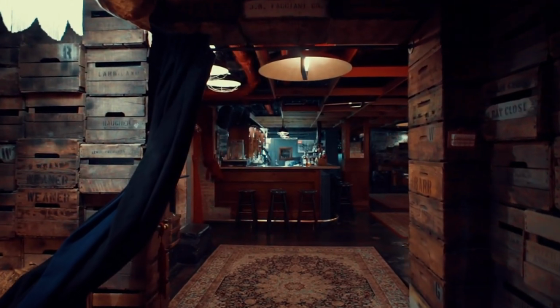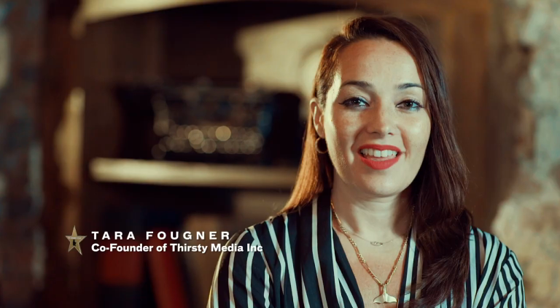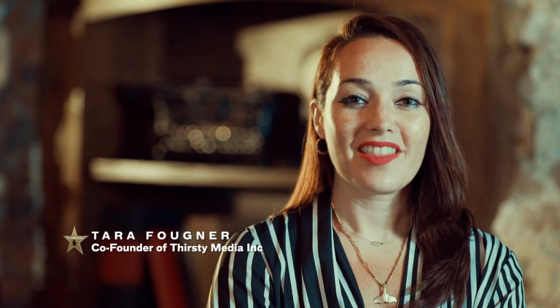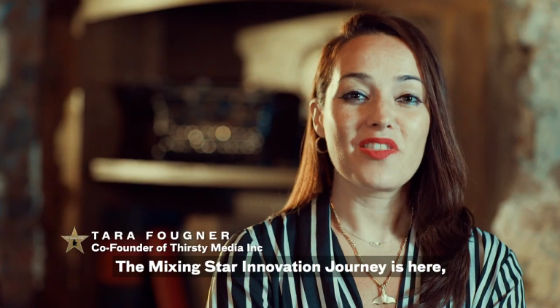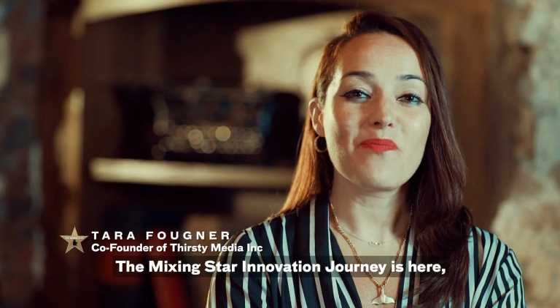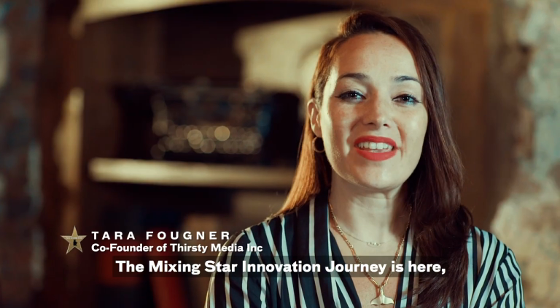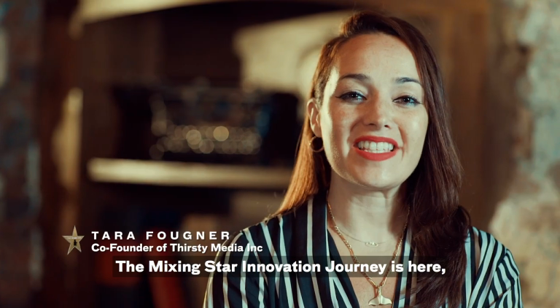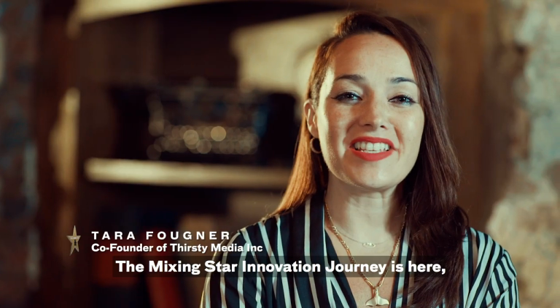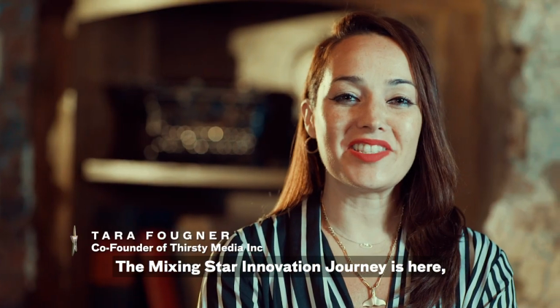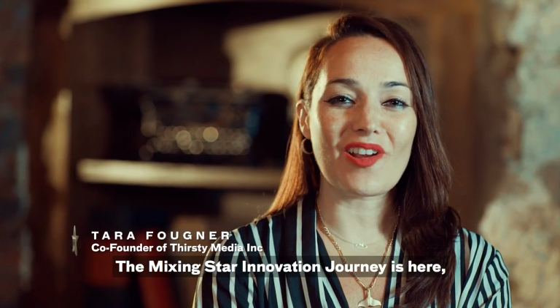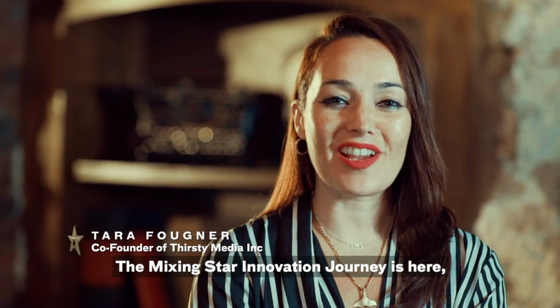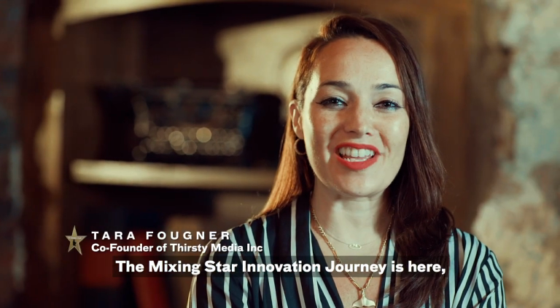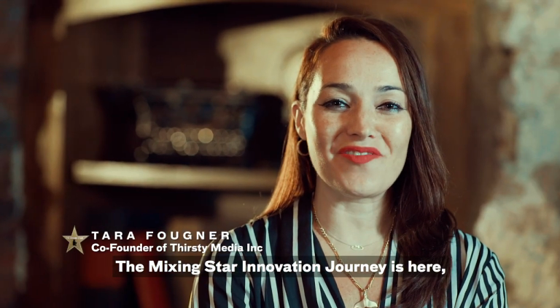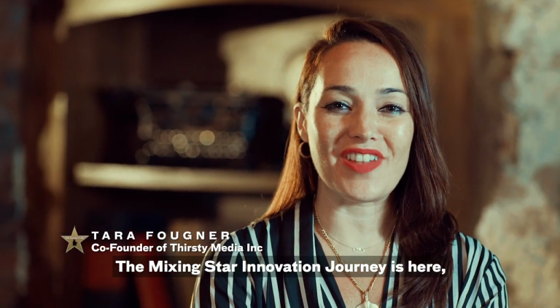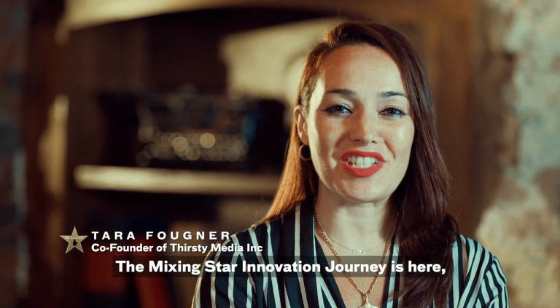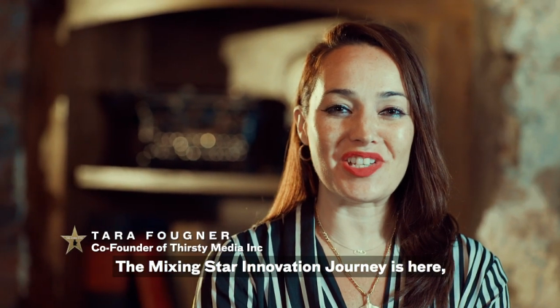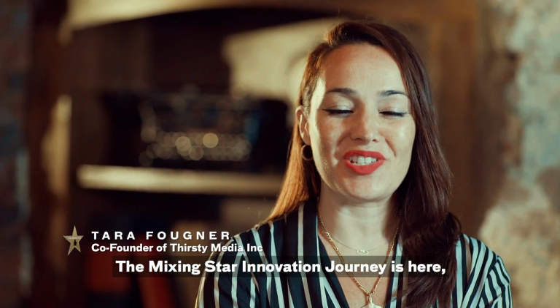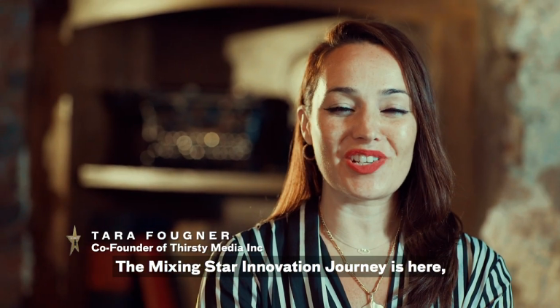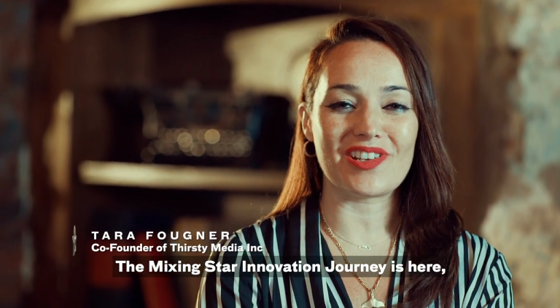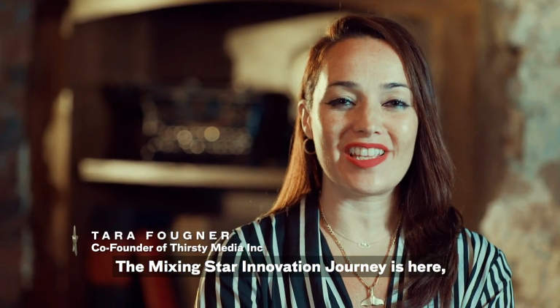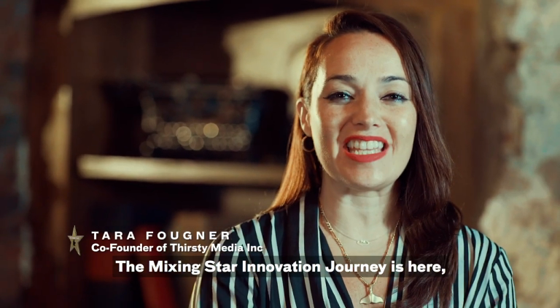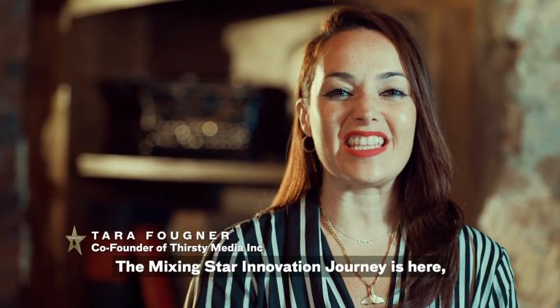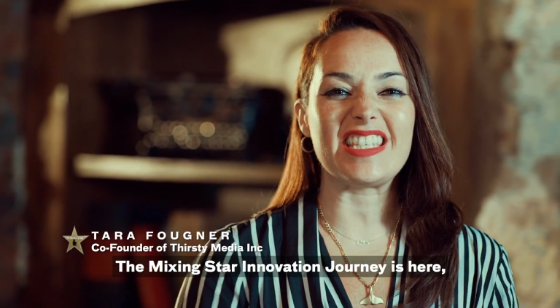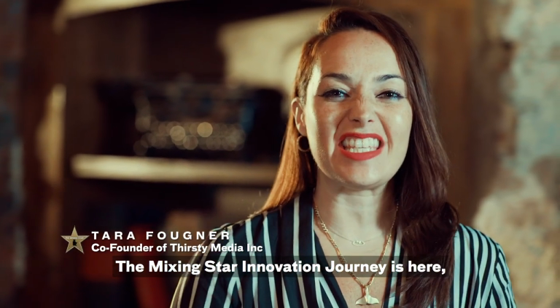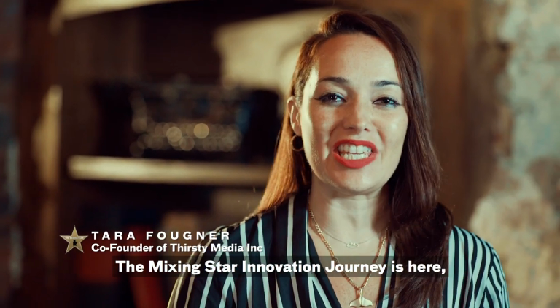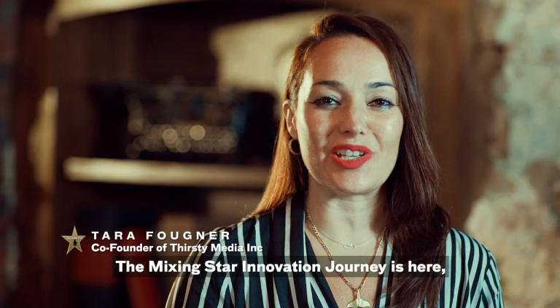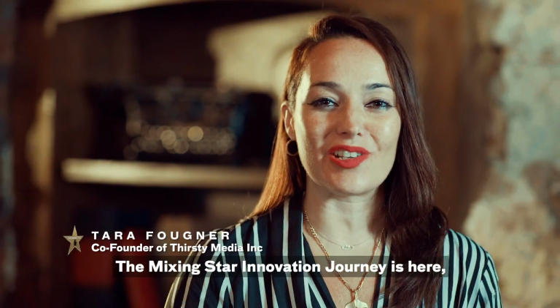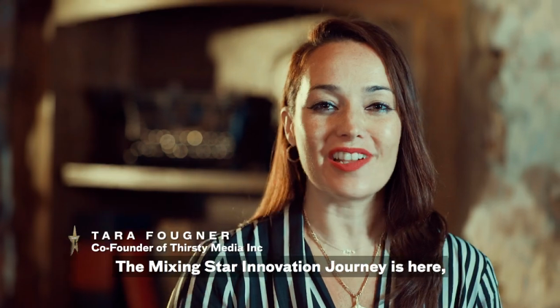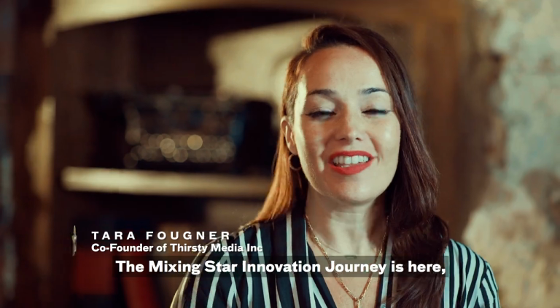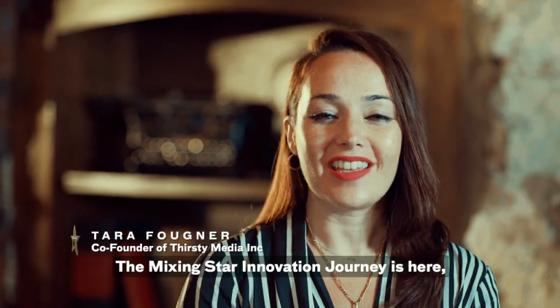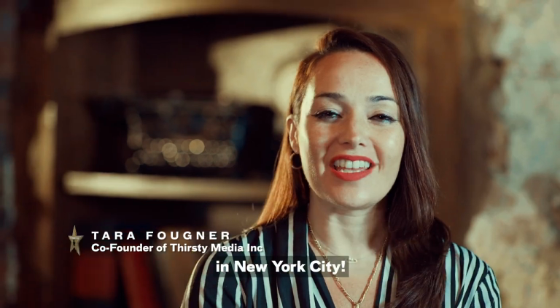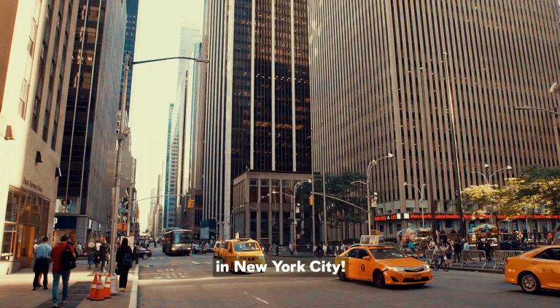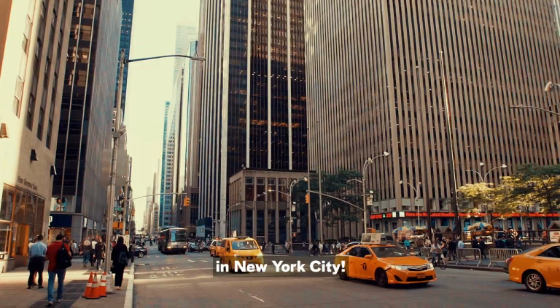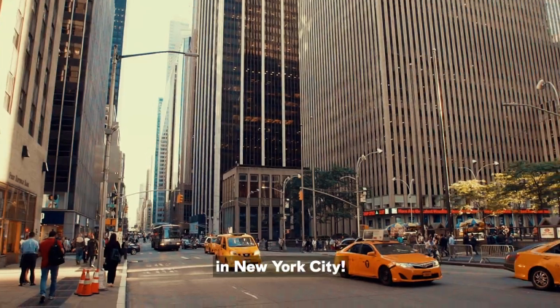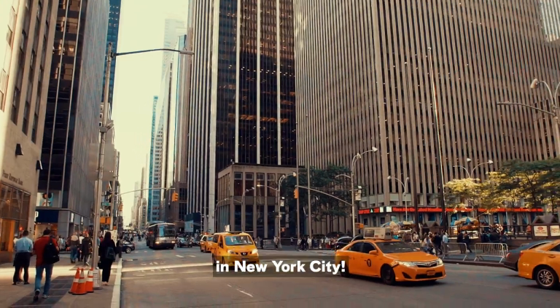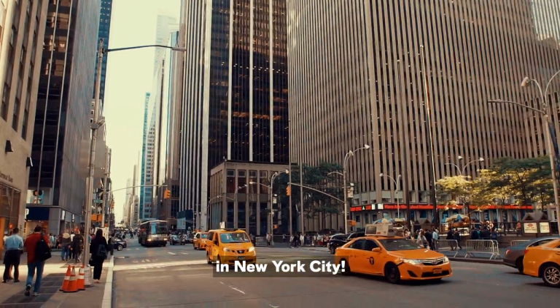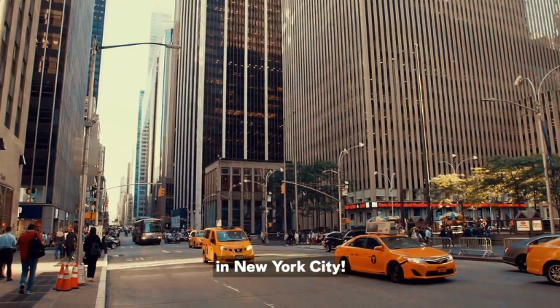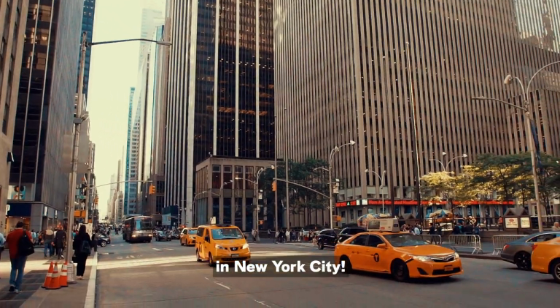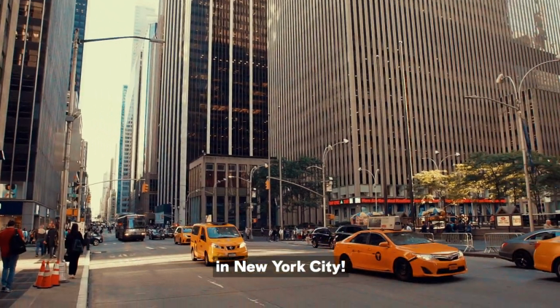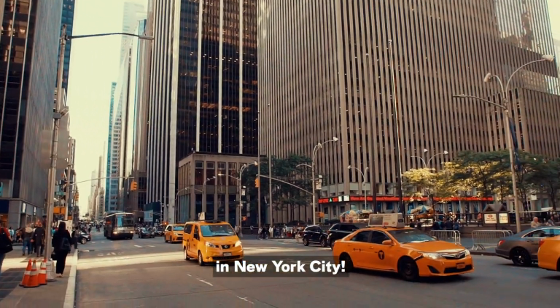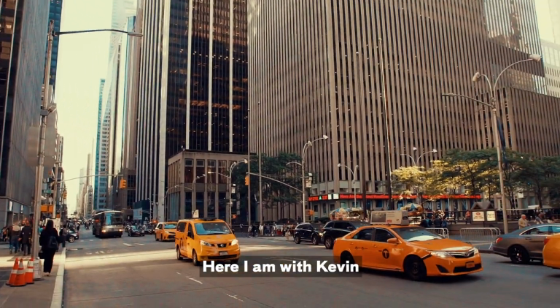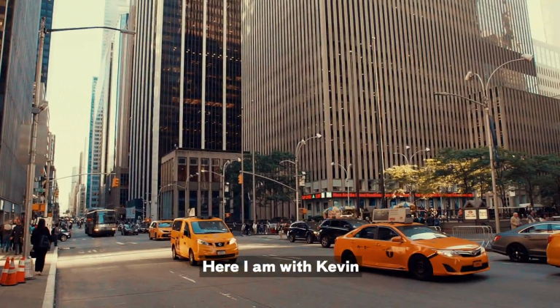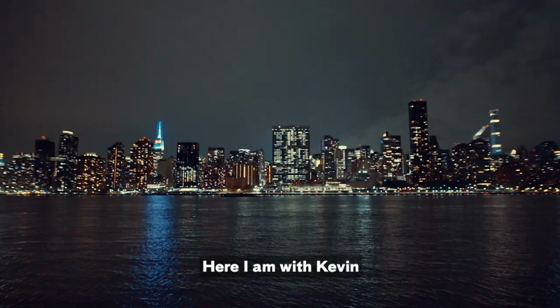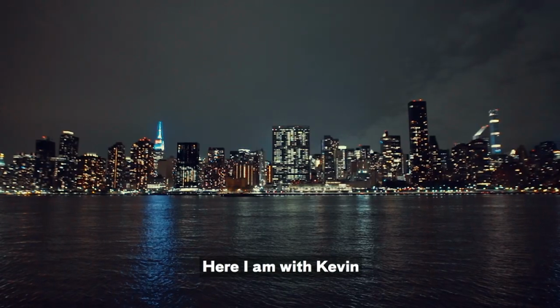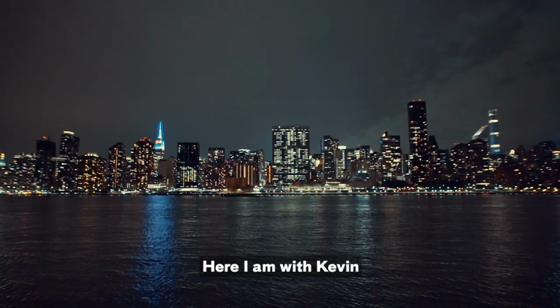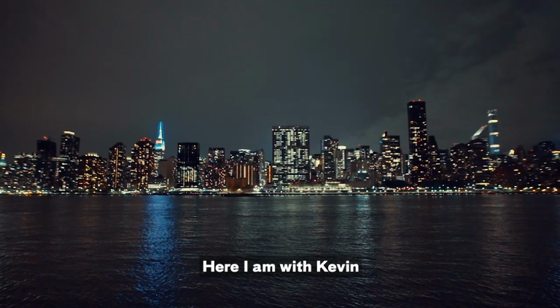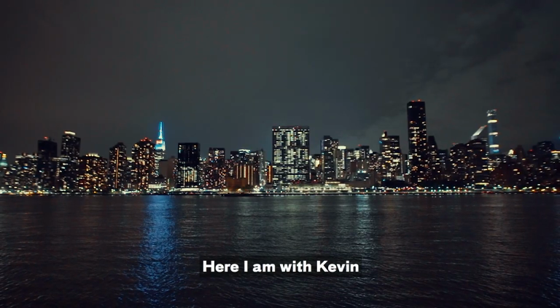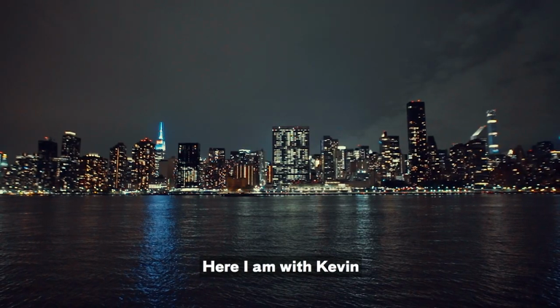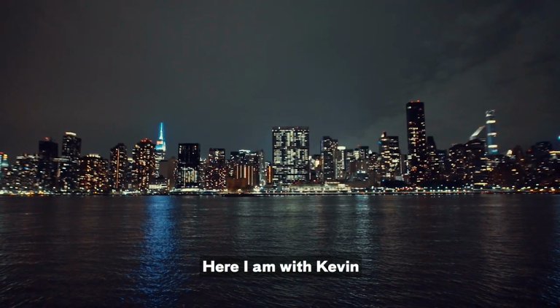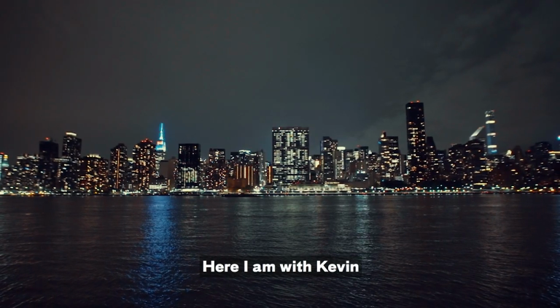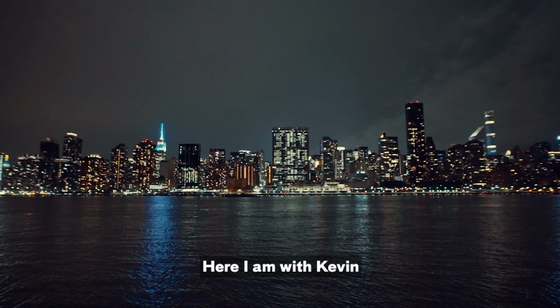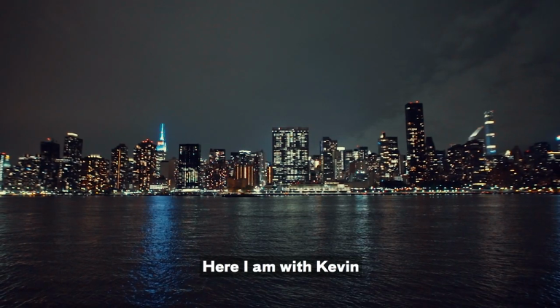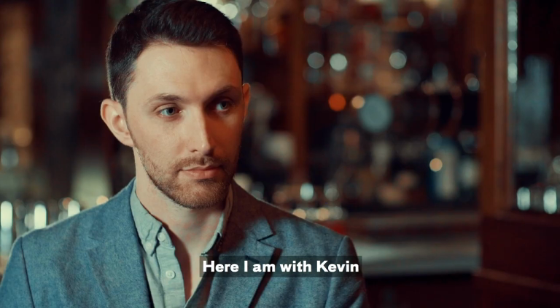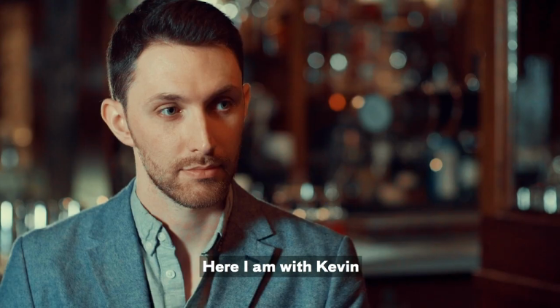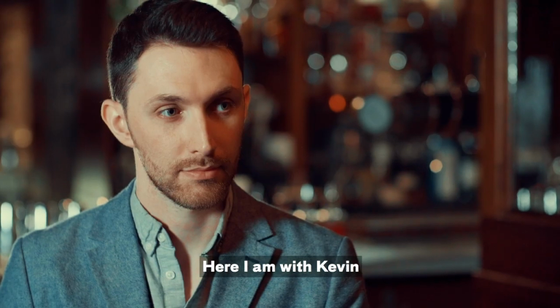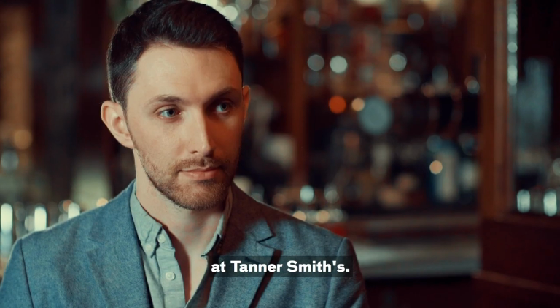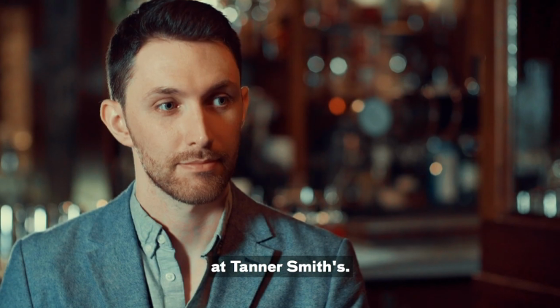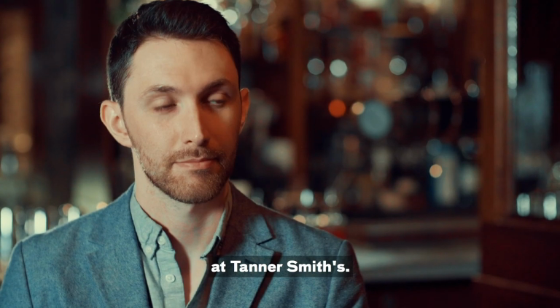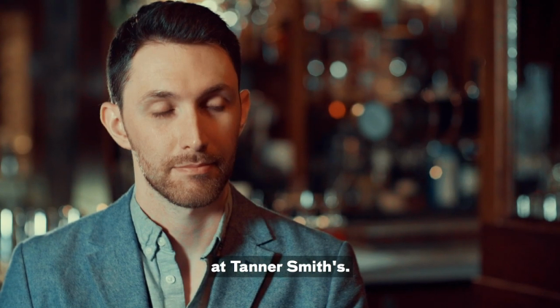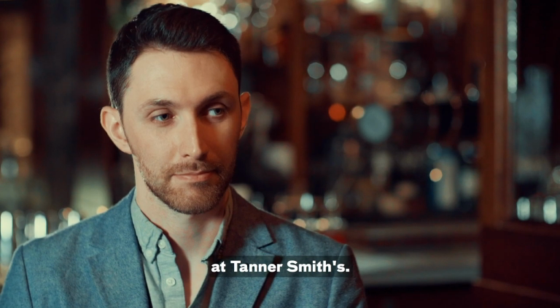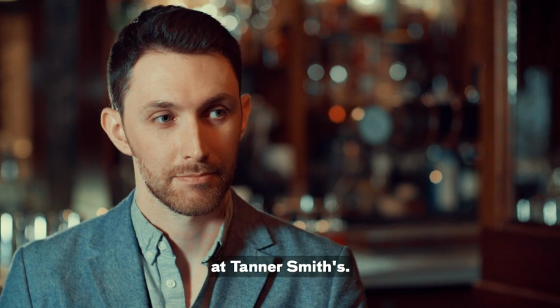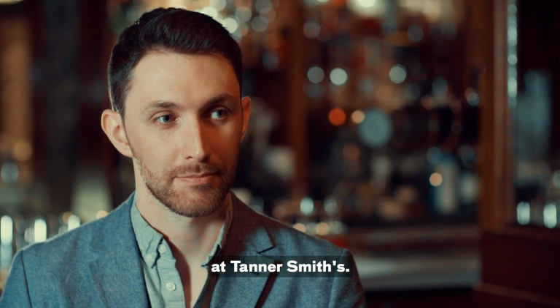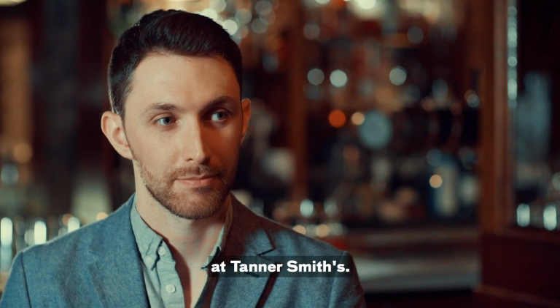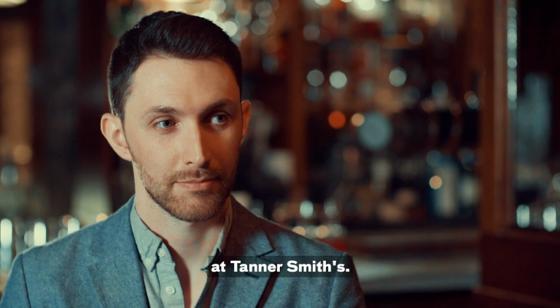The Mixing Star Innovation Journey is here in New York City. Here I am with Kevin at Tanner Smith's.